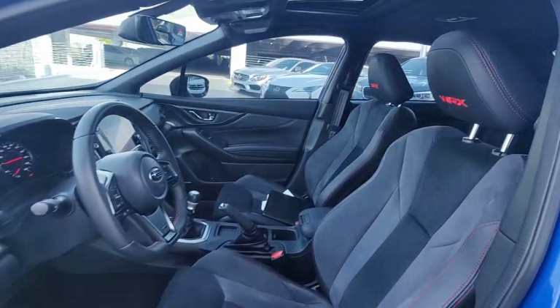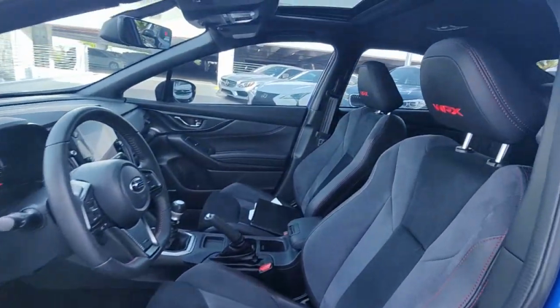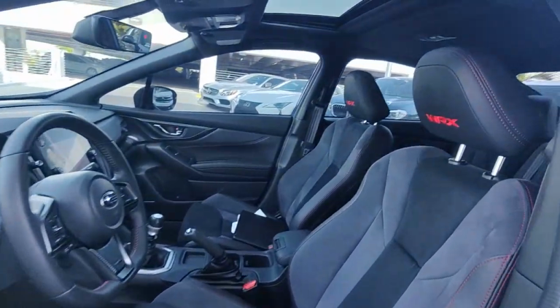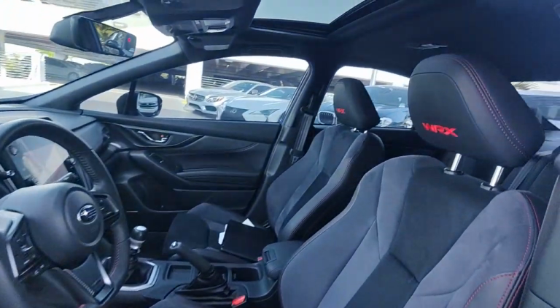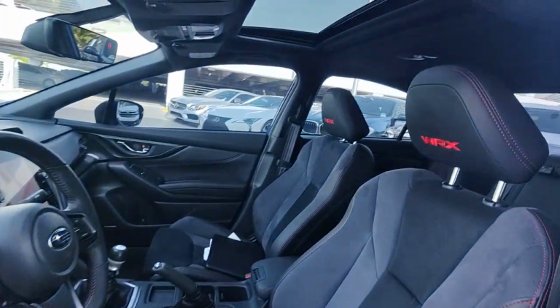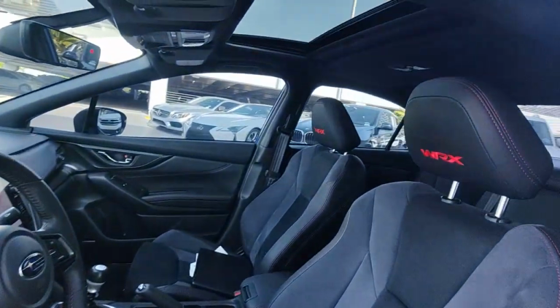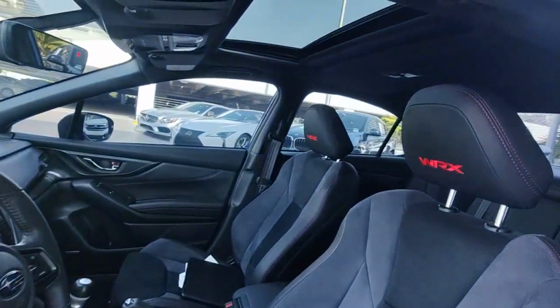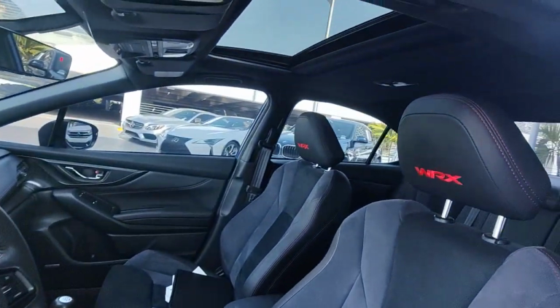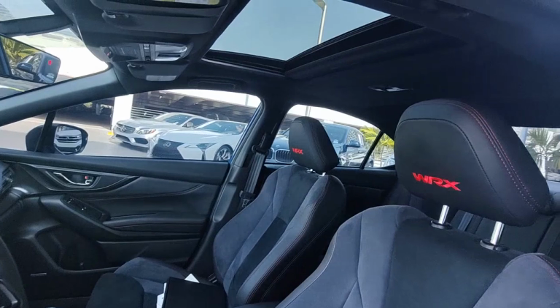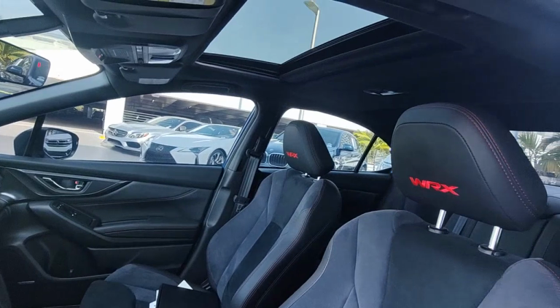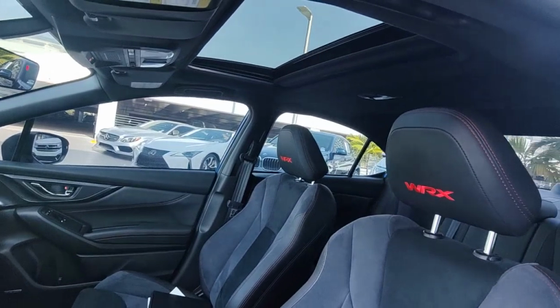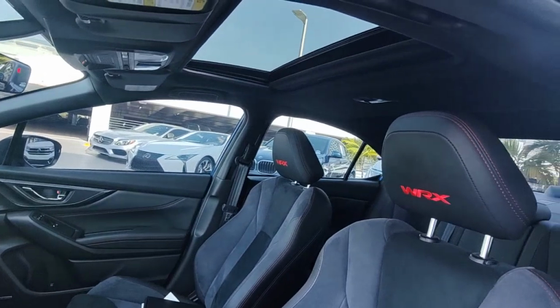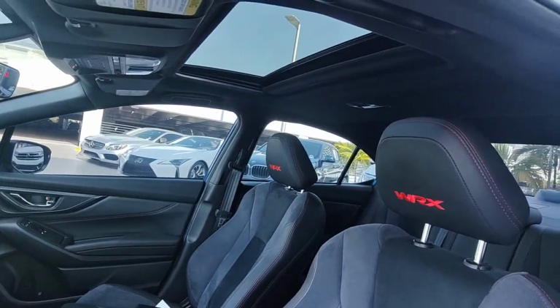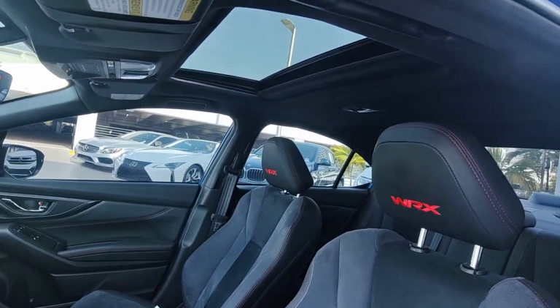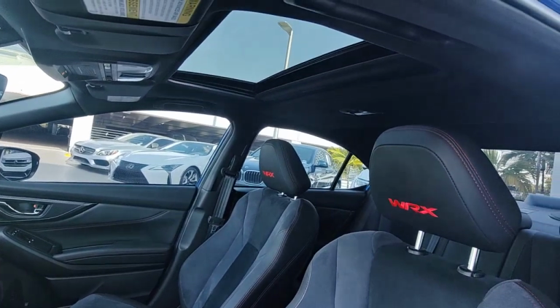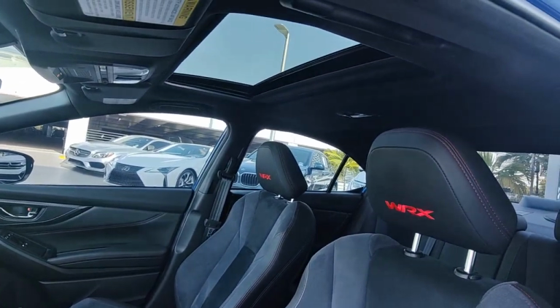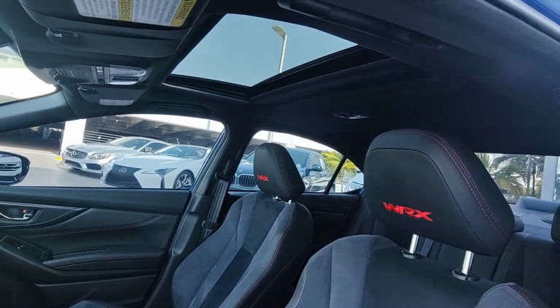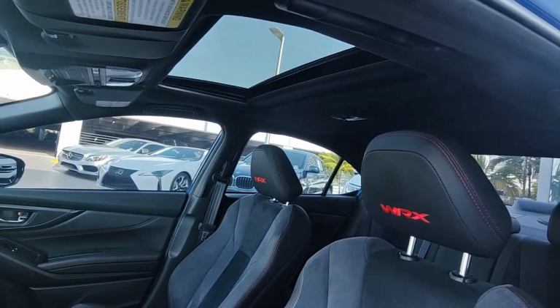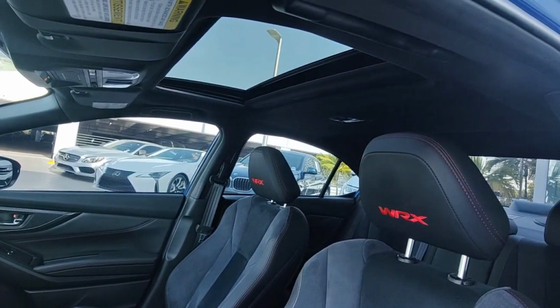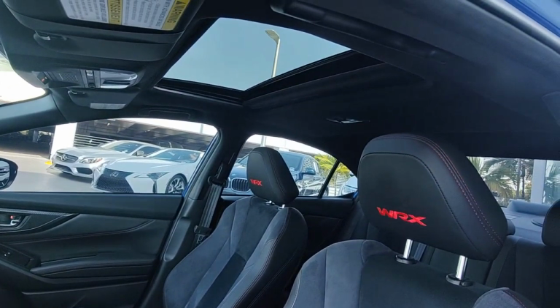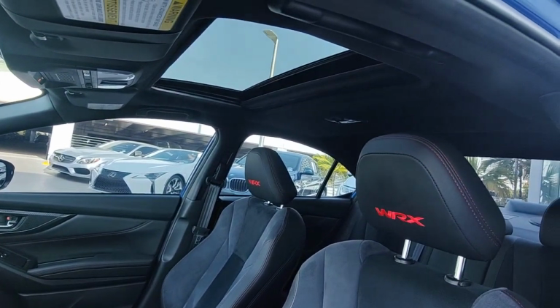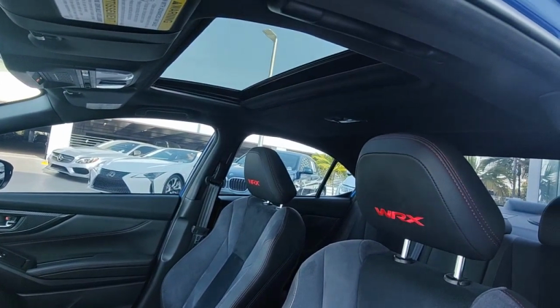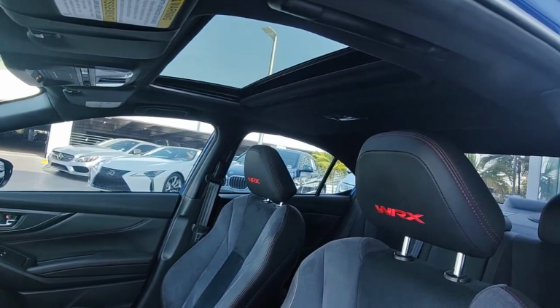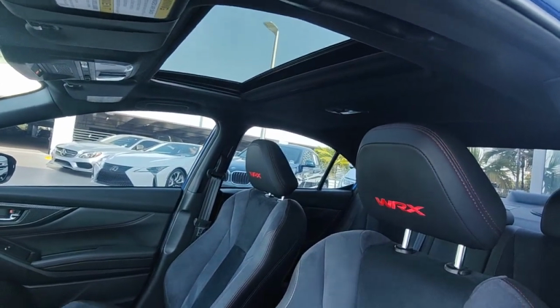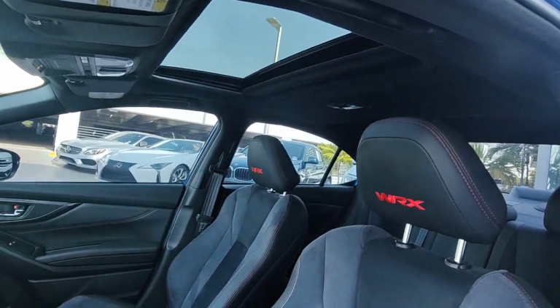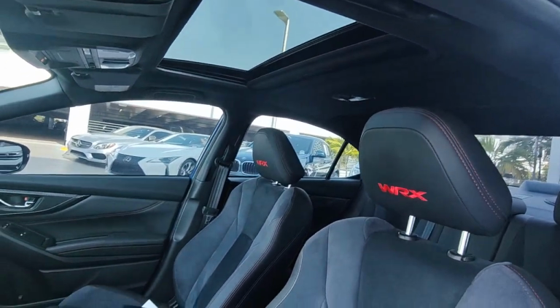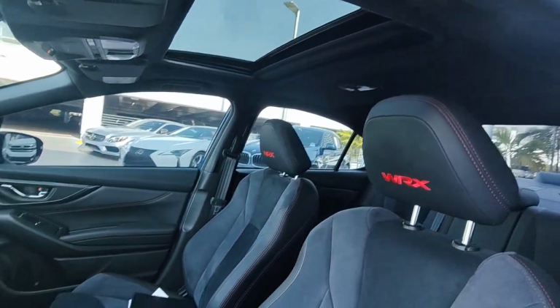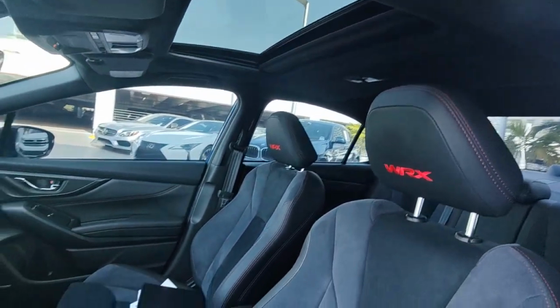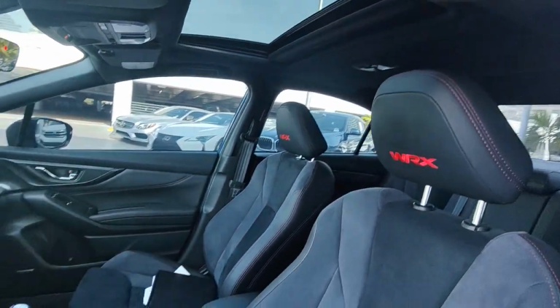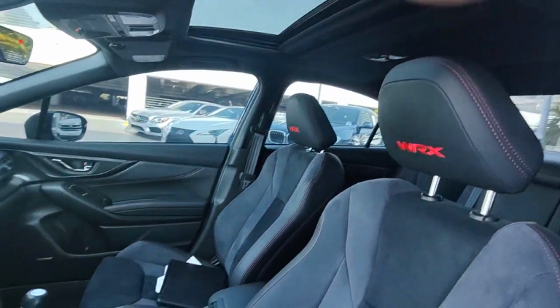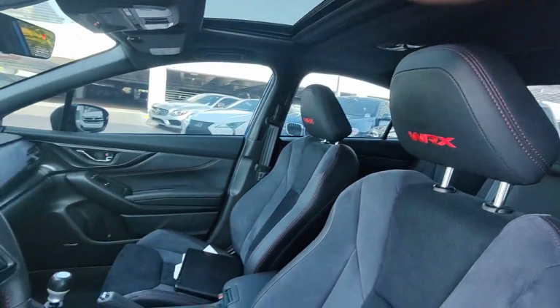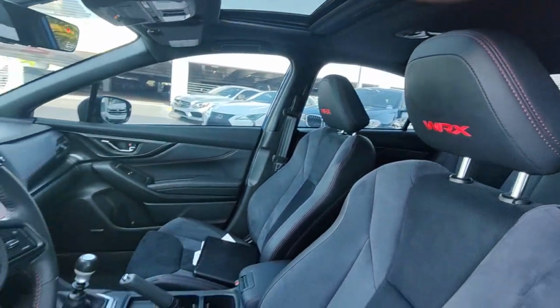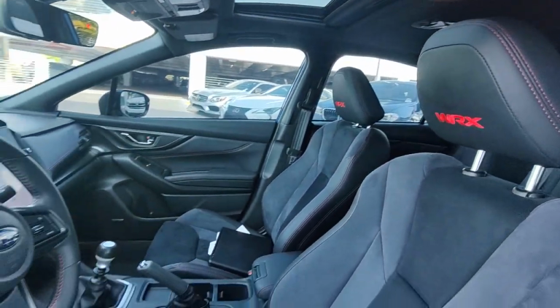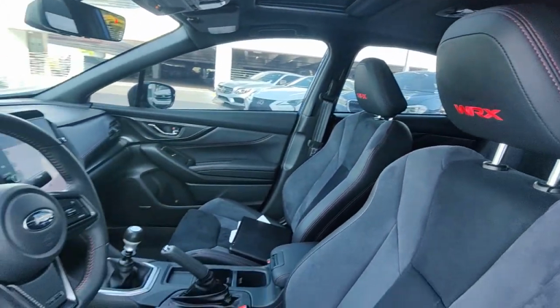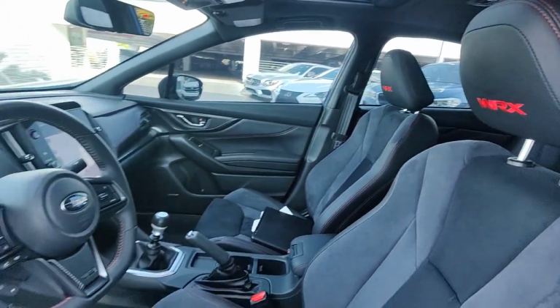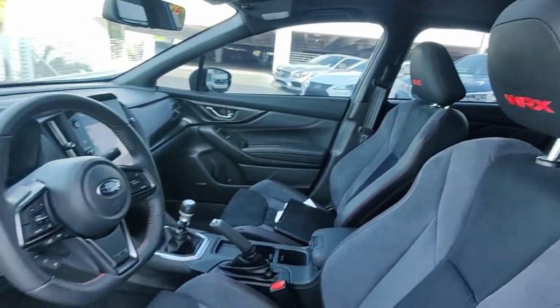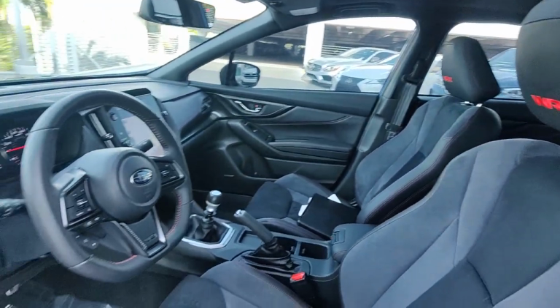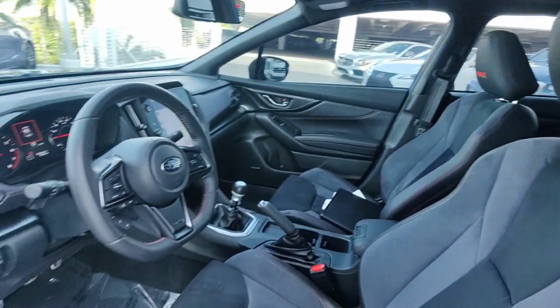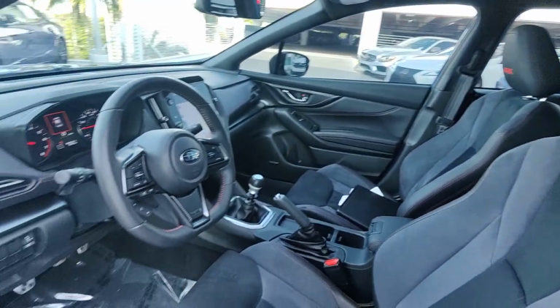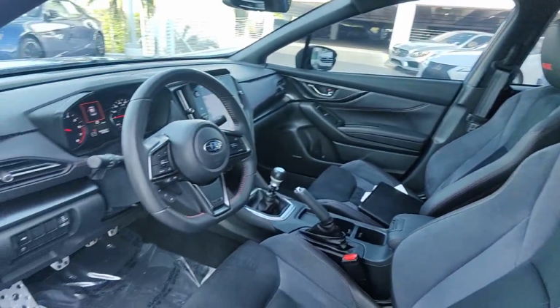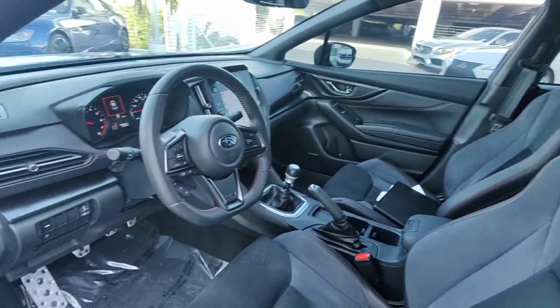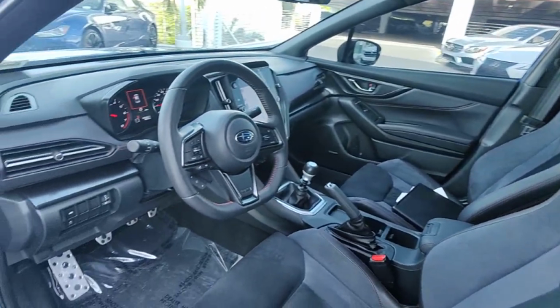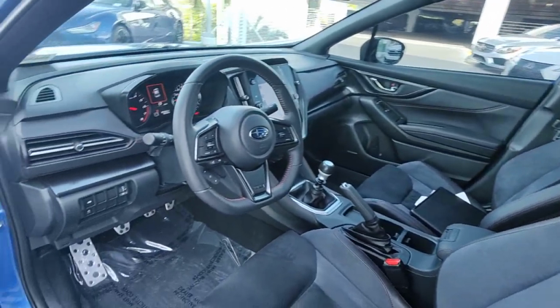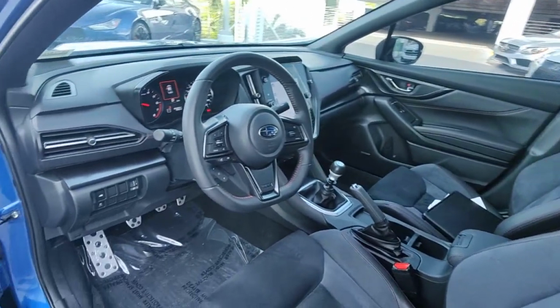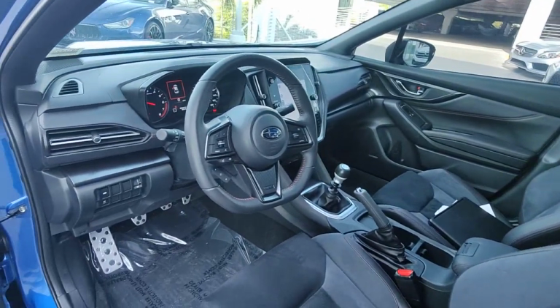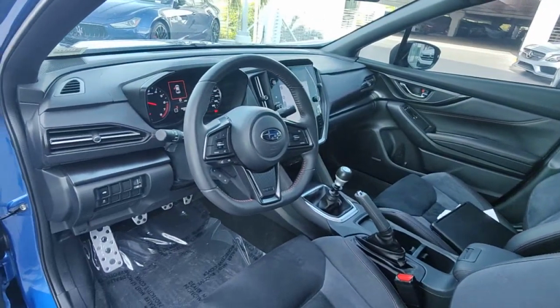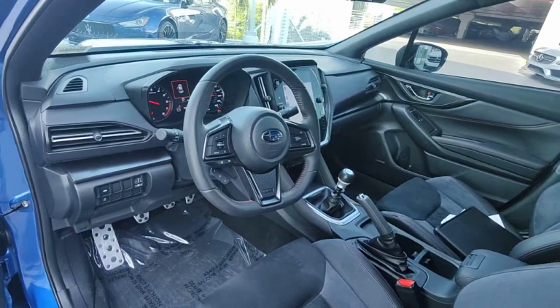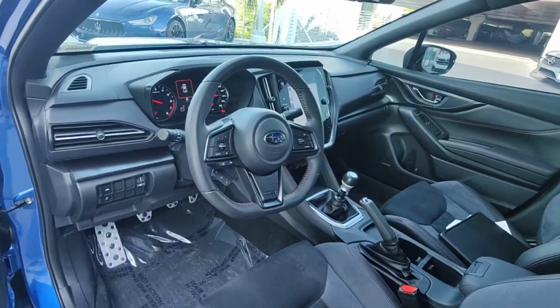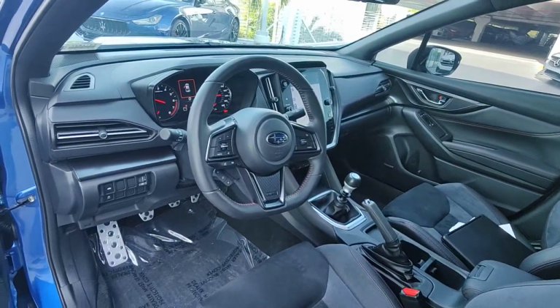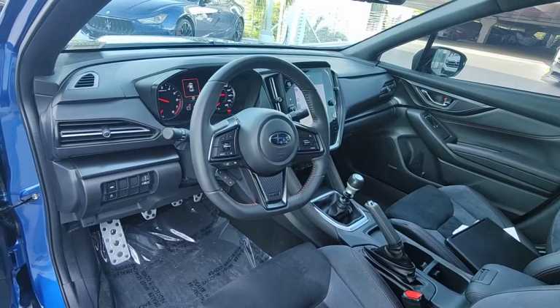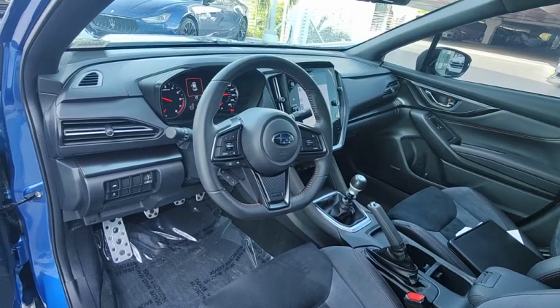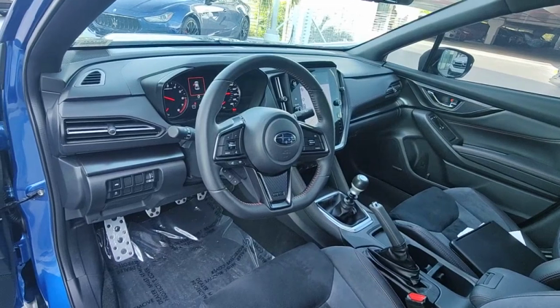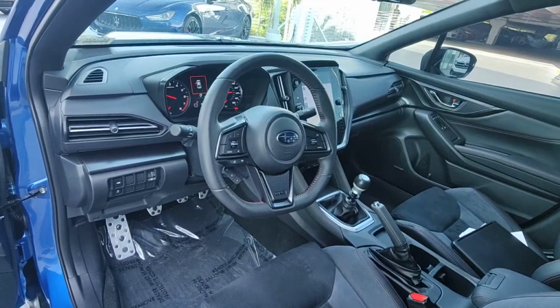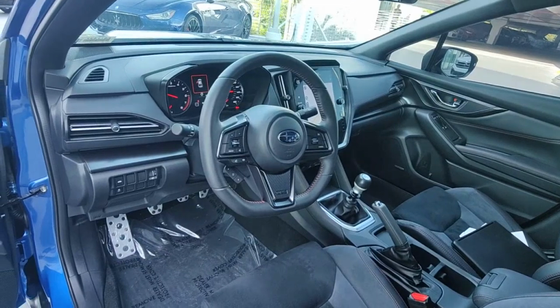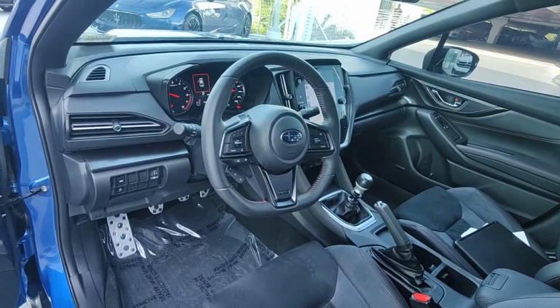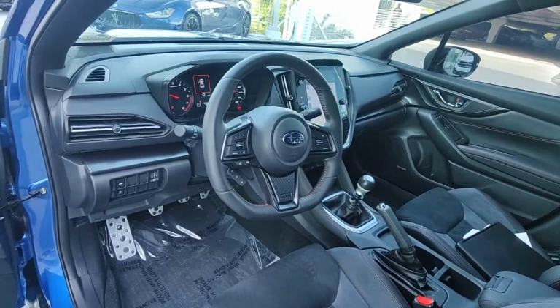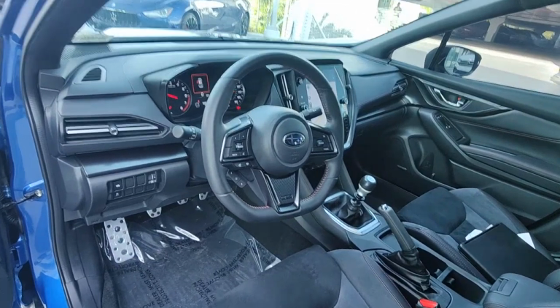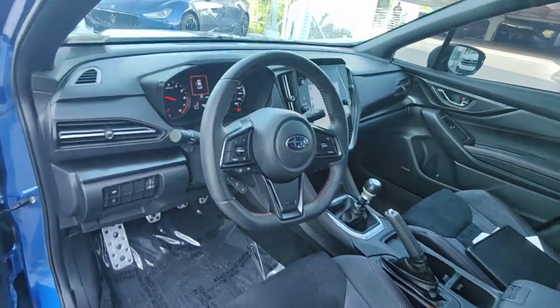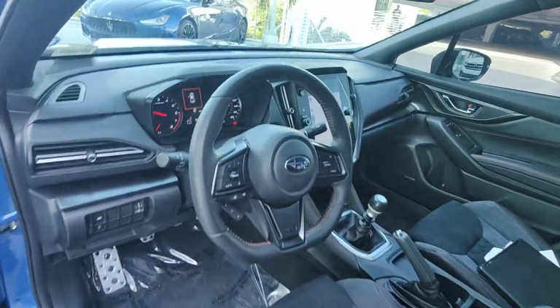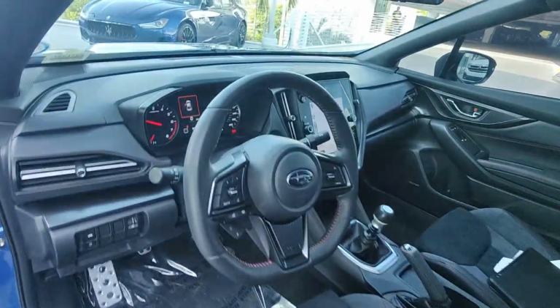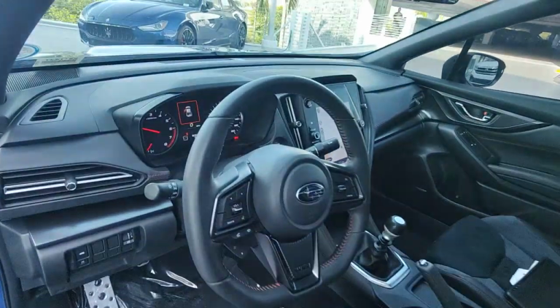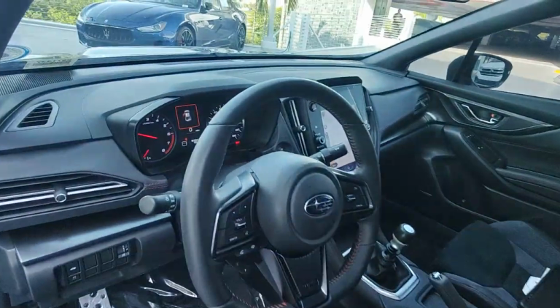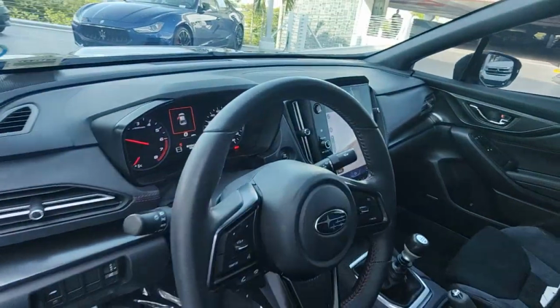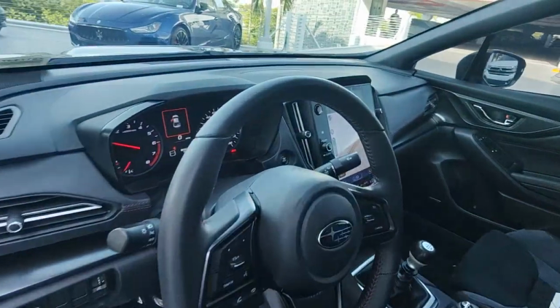Make the journey a thrilling adventure in this performance-focused WRX. Come in for a test drive. Our team will make it the best part of your day.